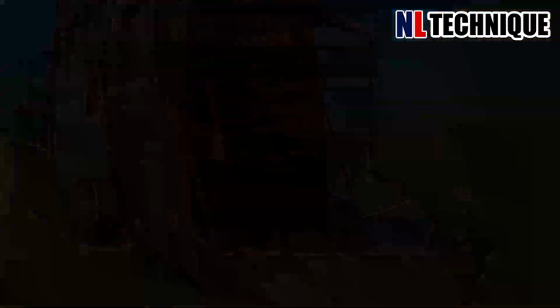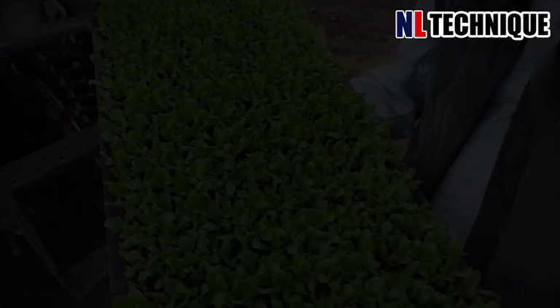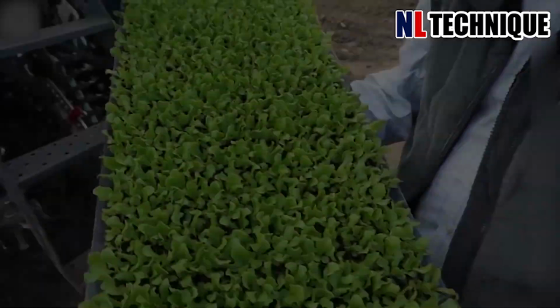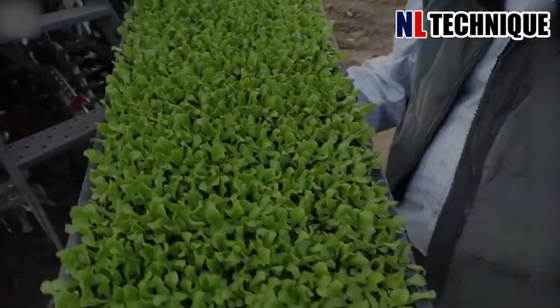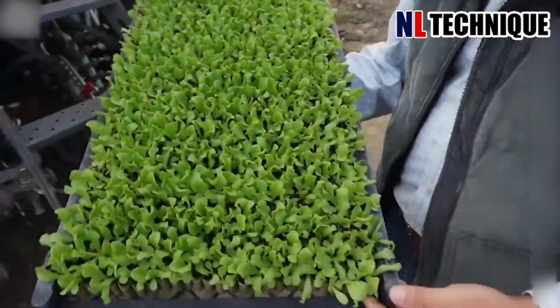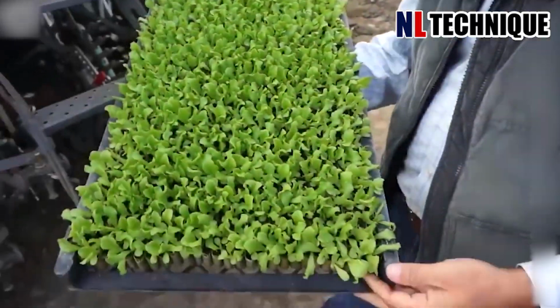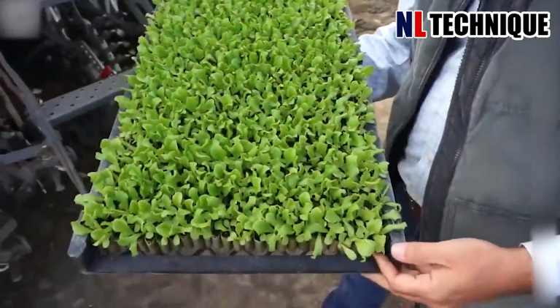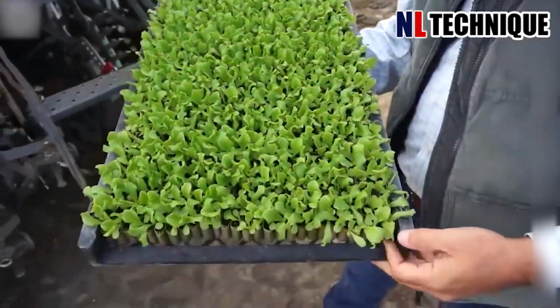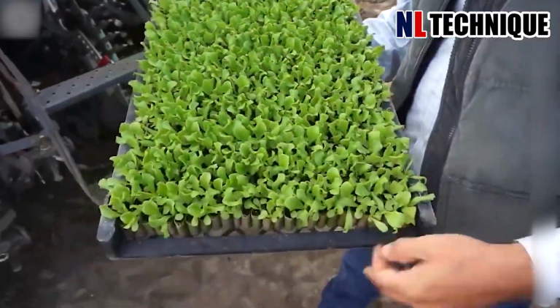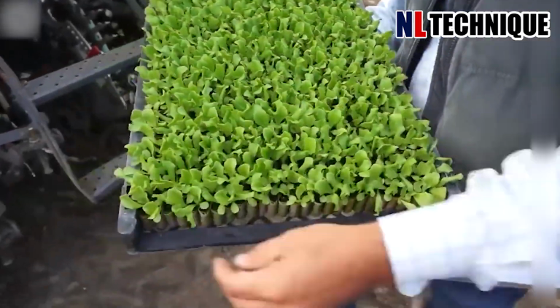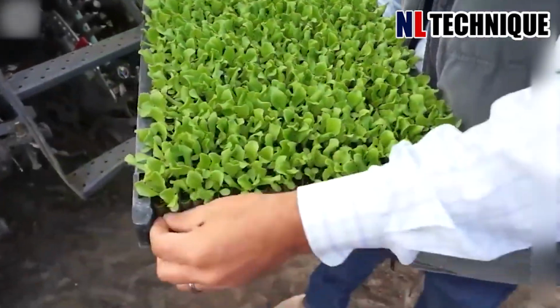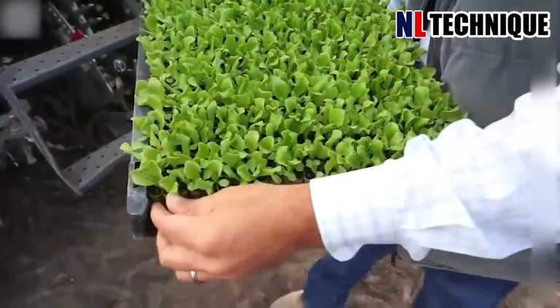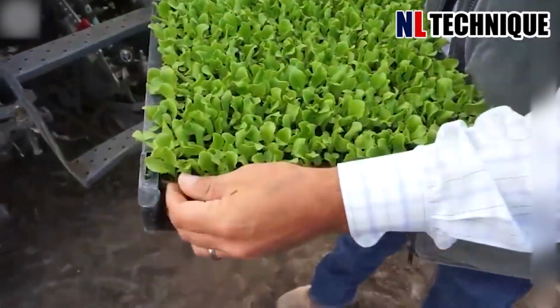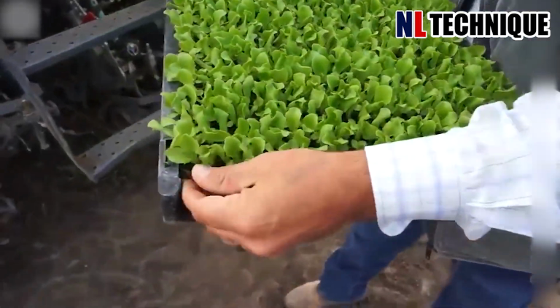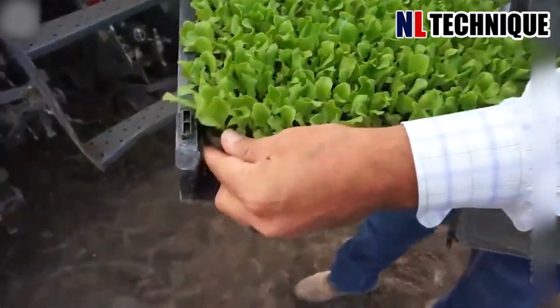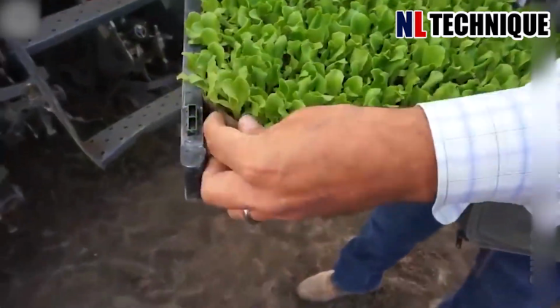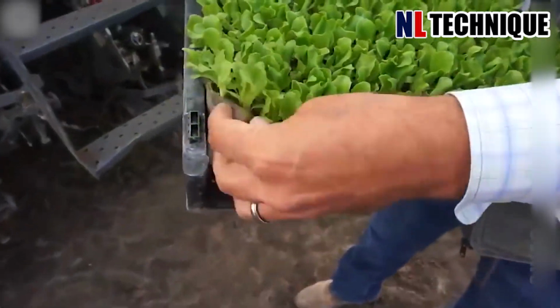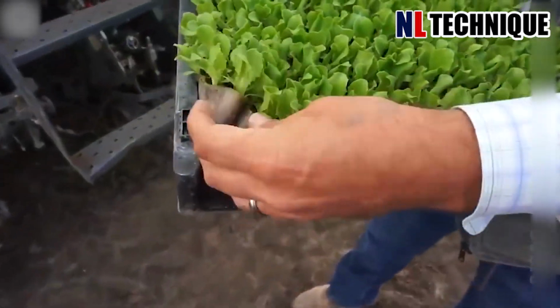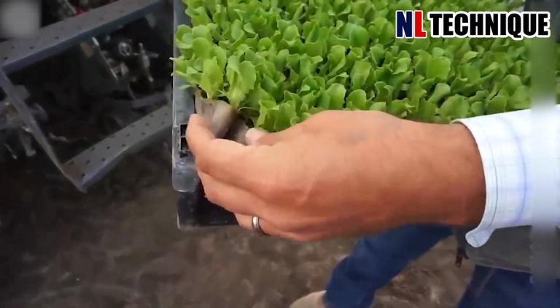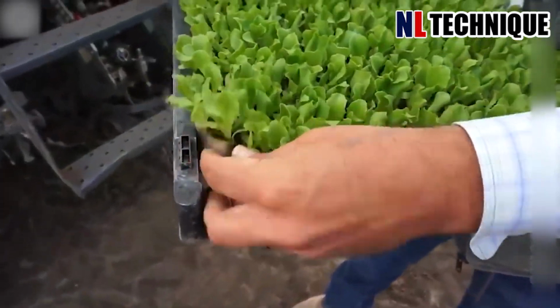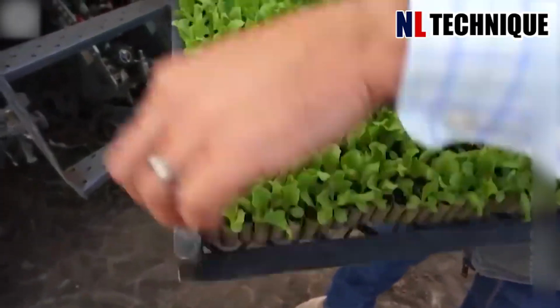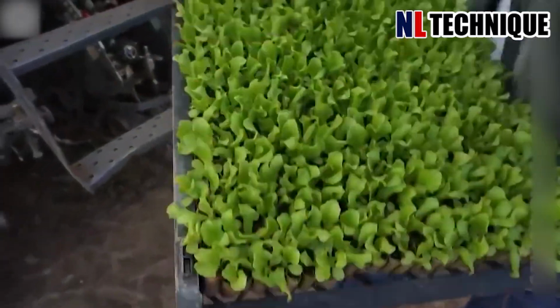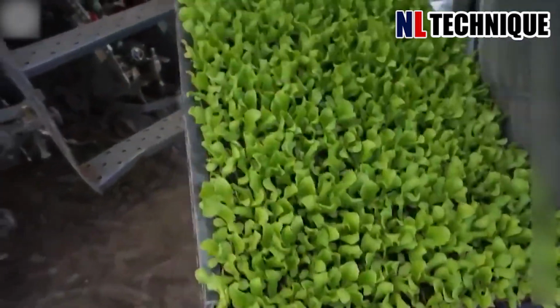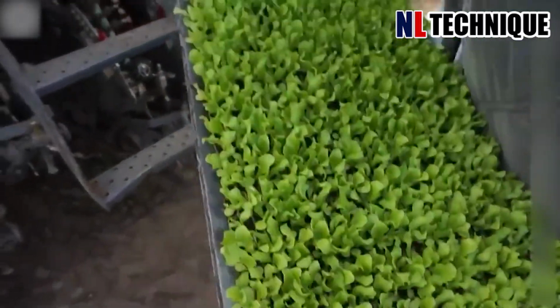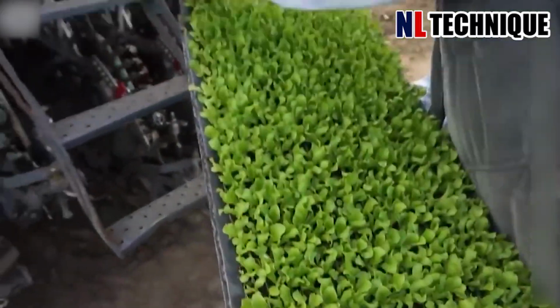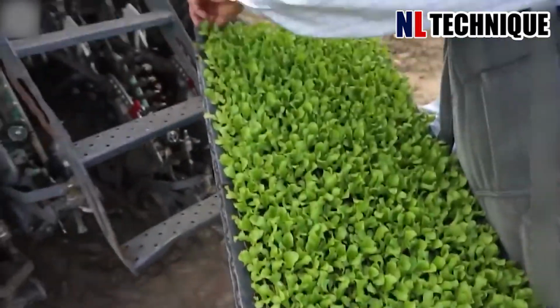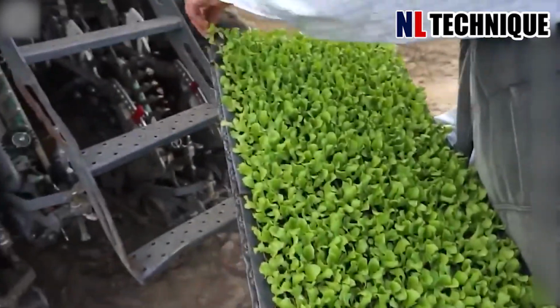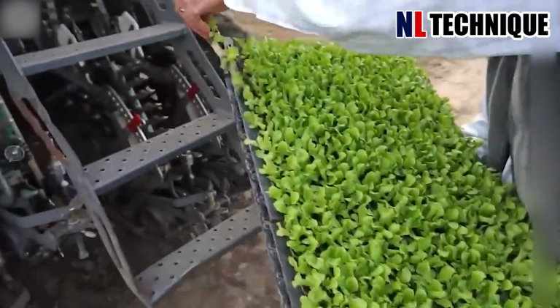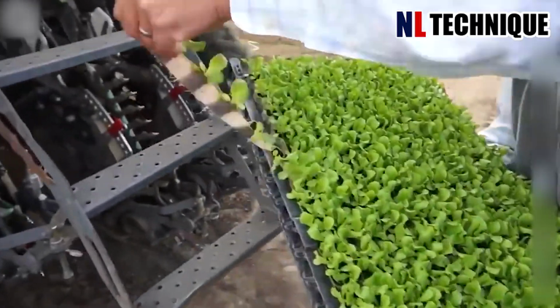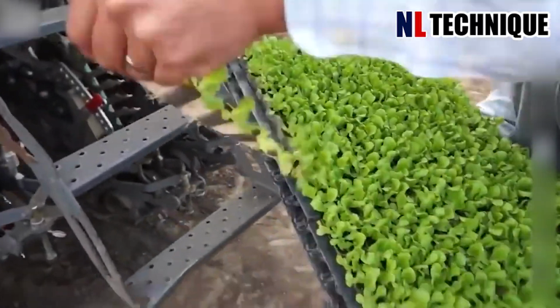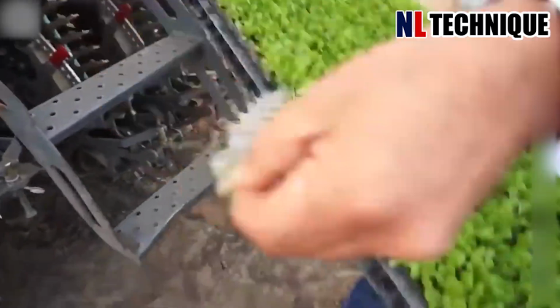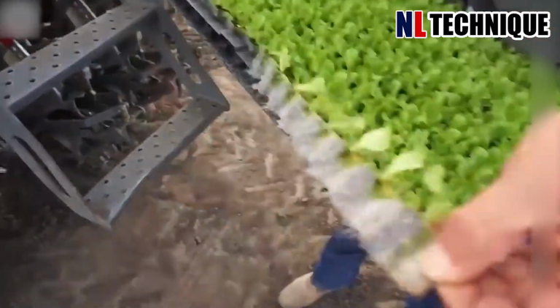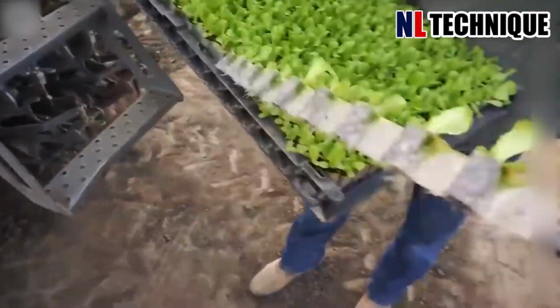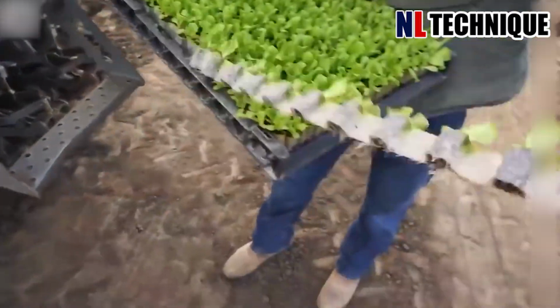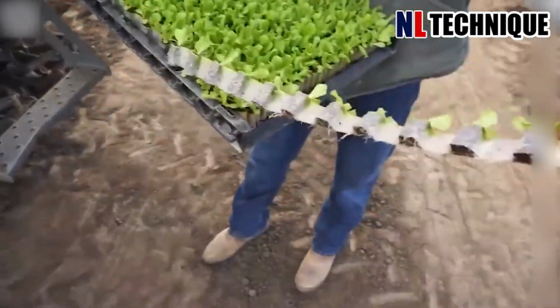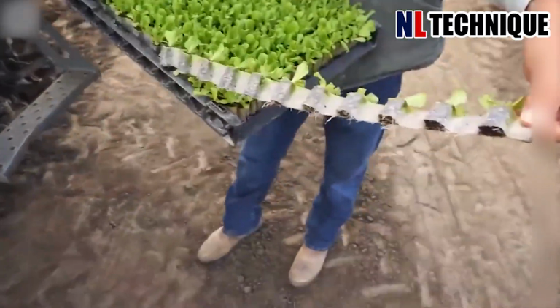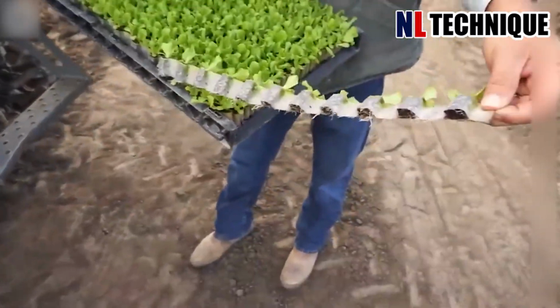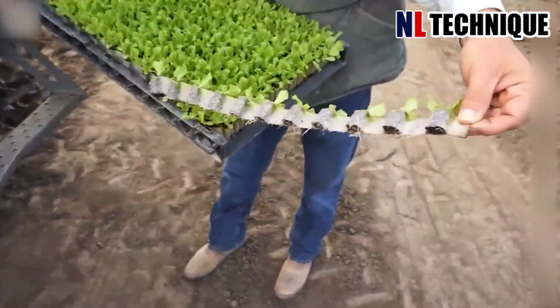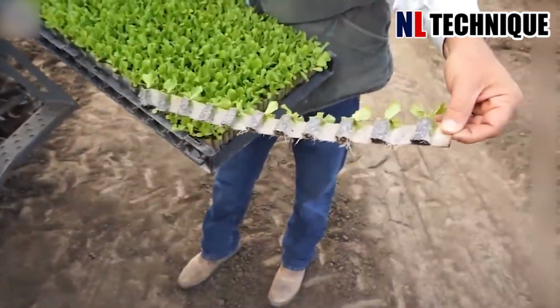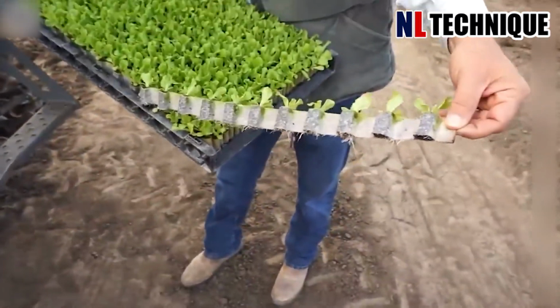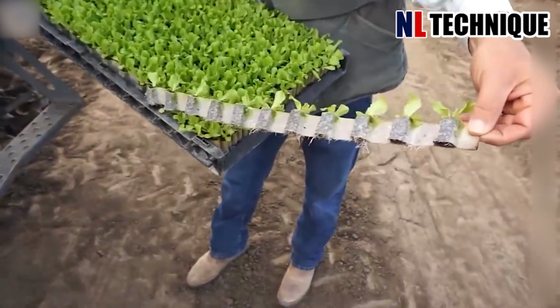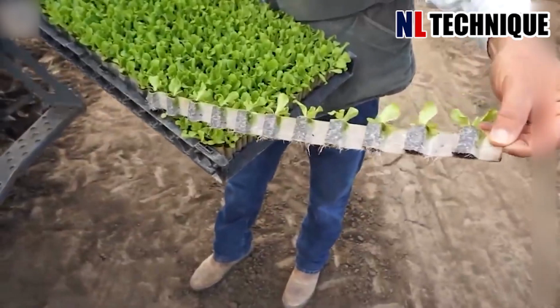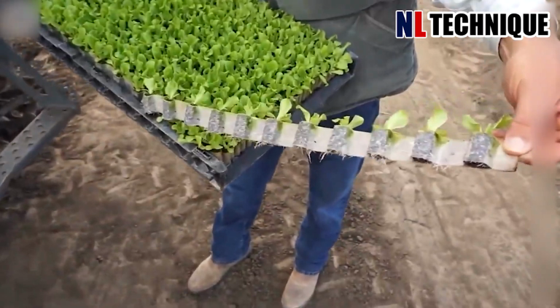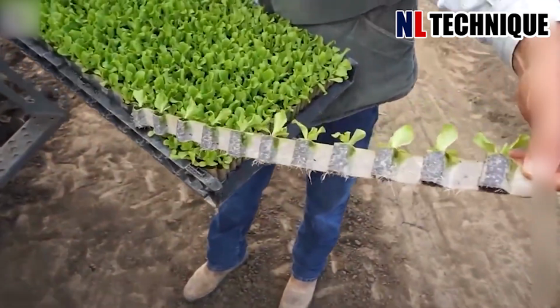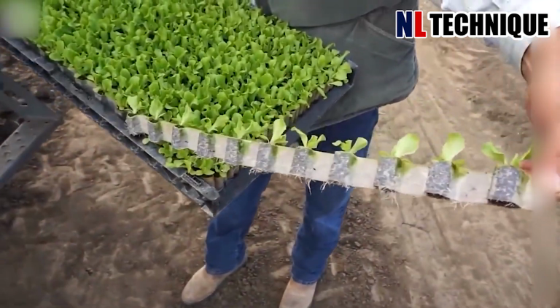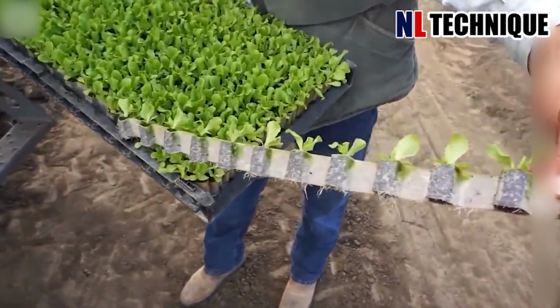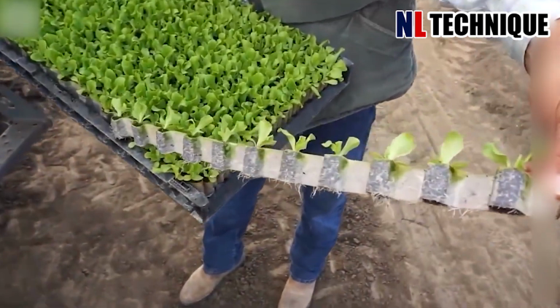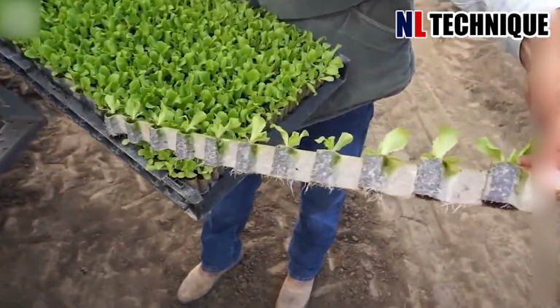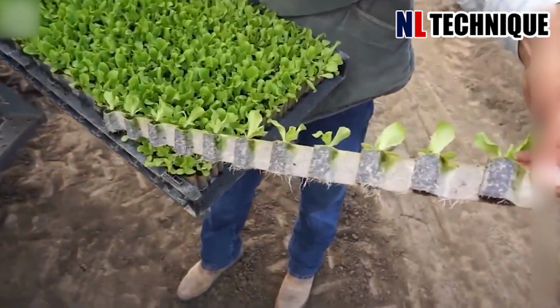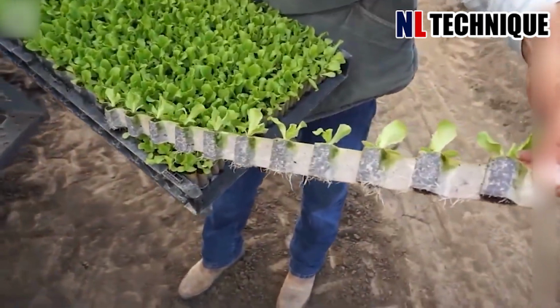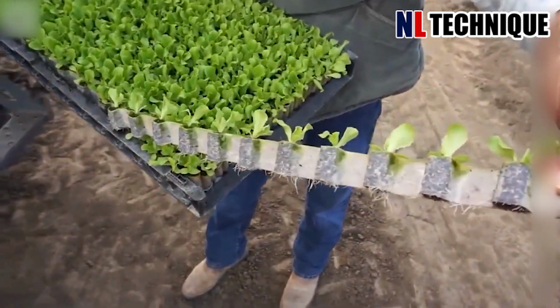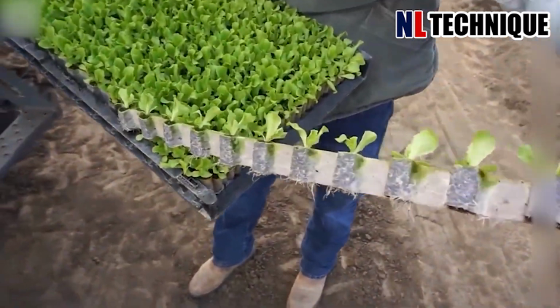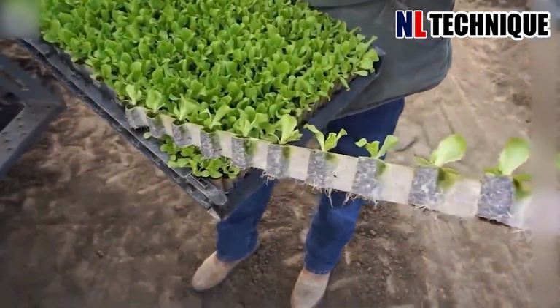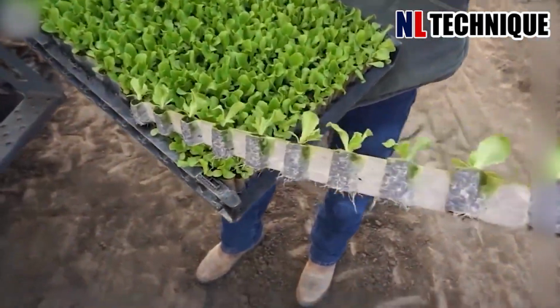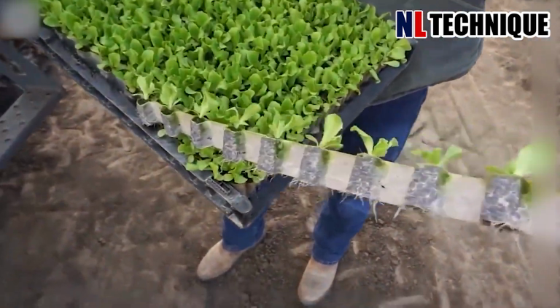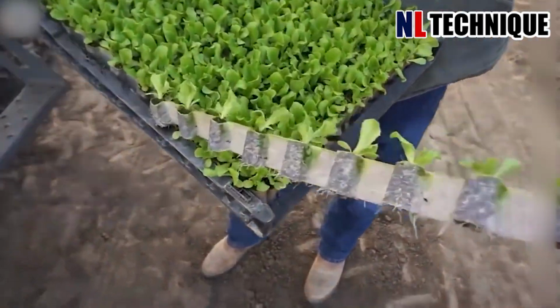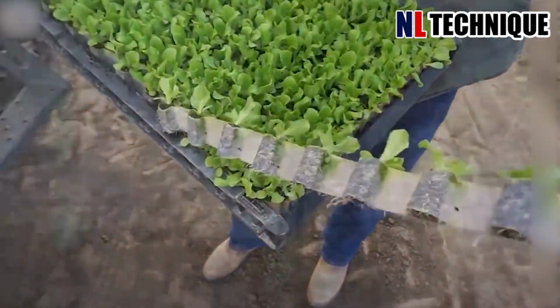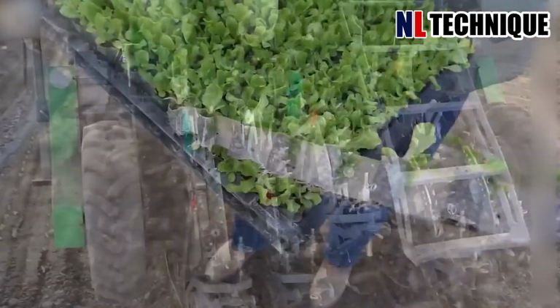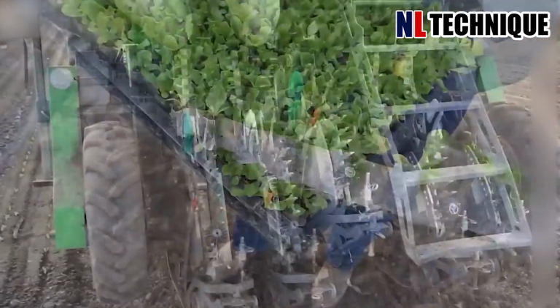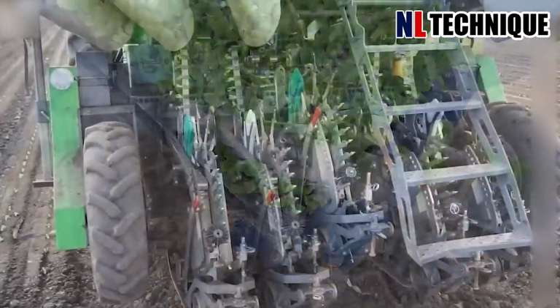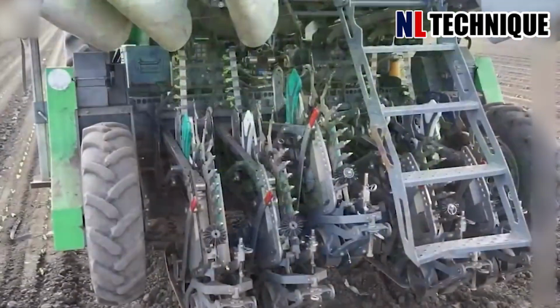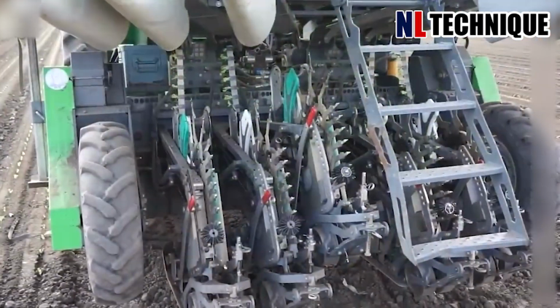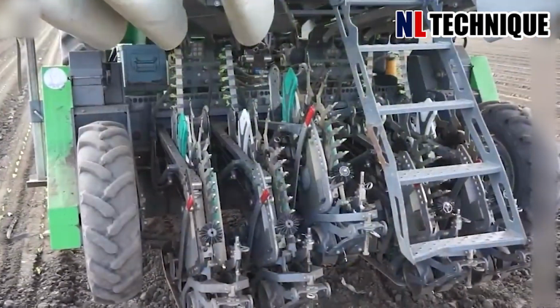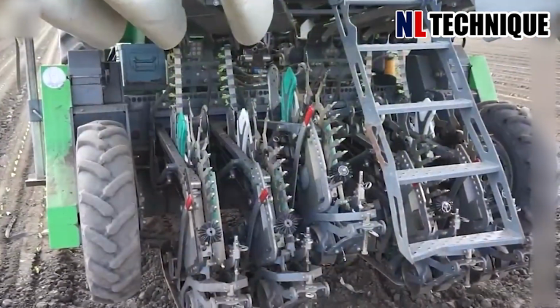This is how the farmer implants vegetable sprouts on the farm, turning a one-week process into a one-day process.